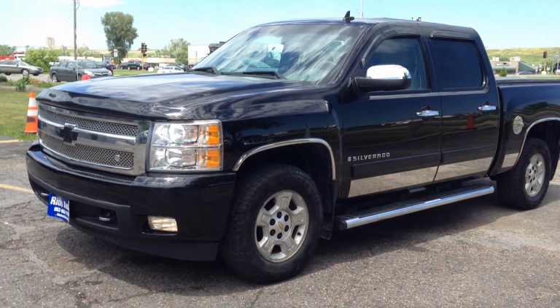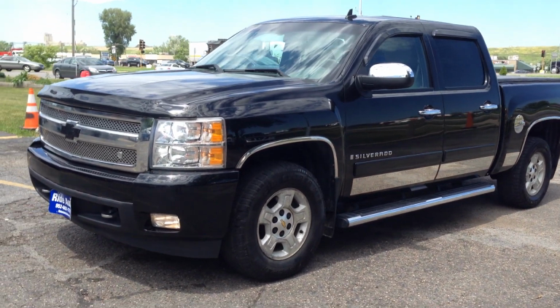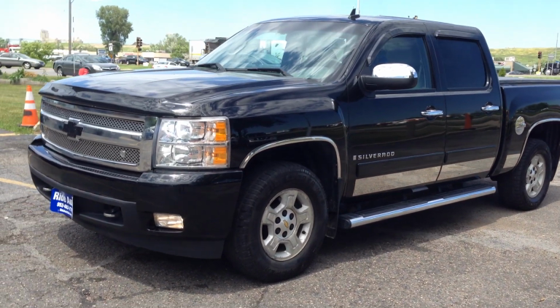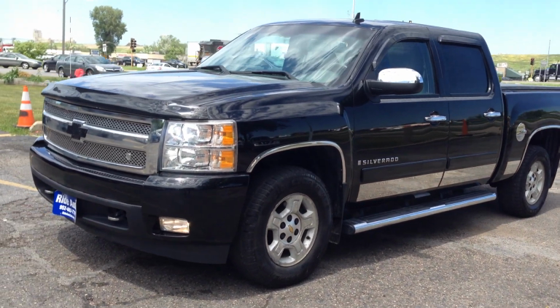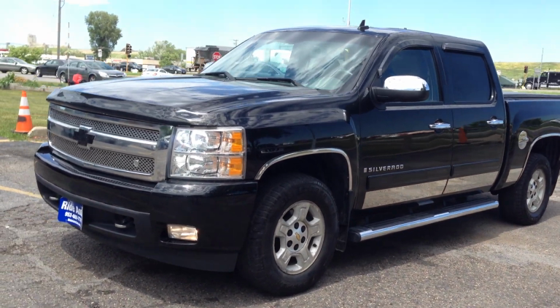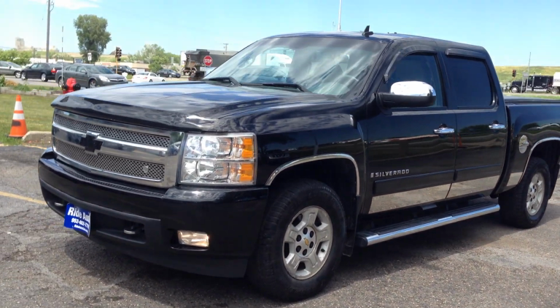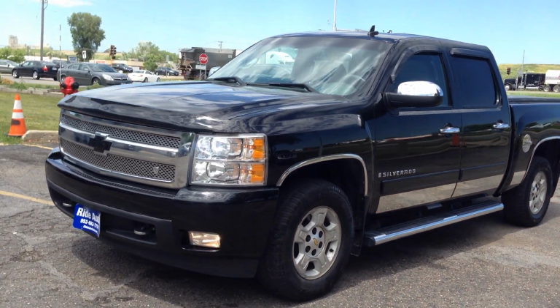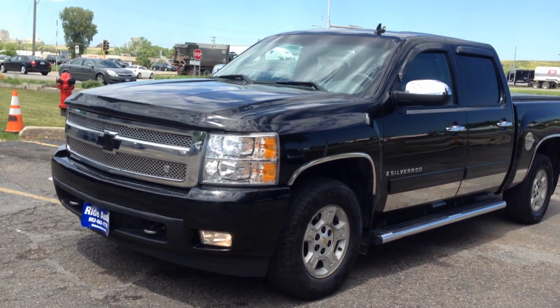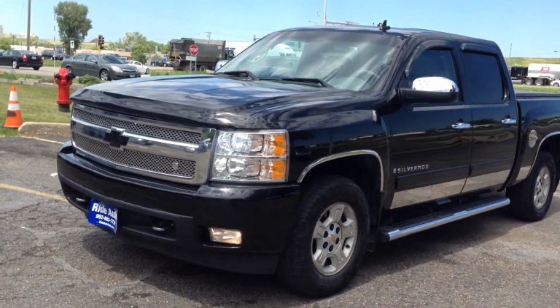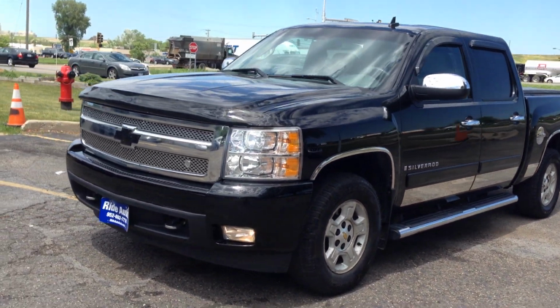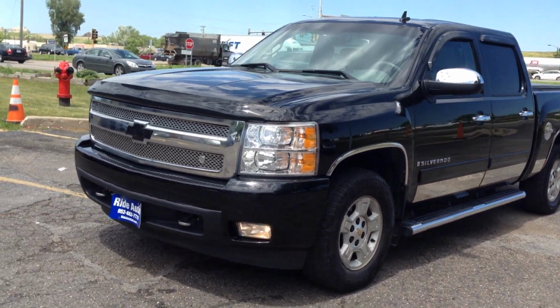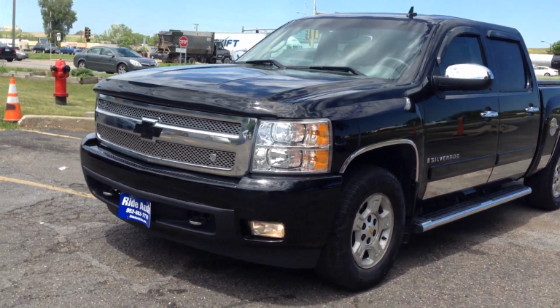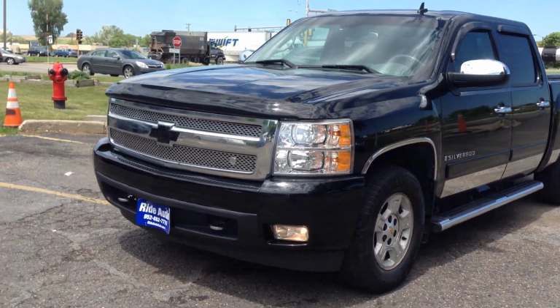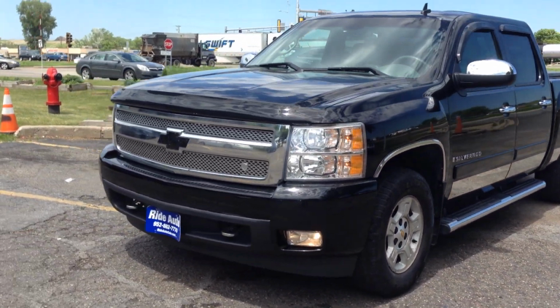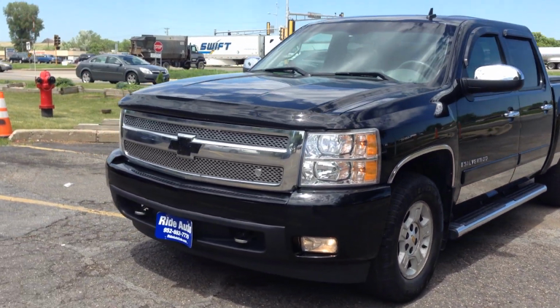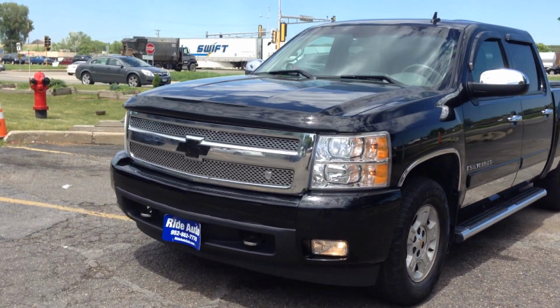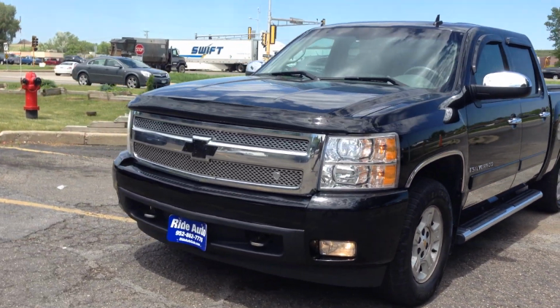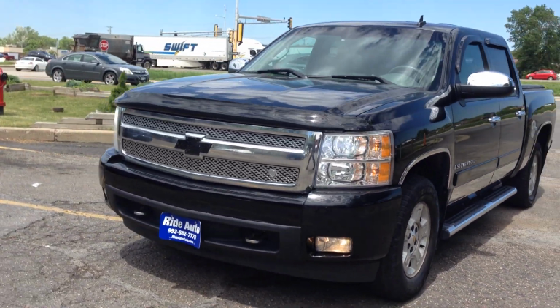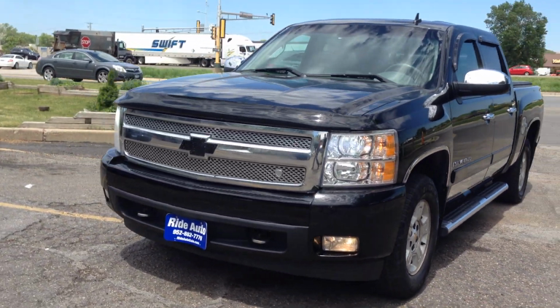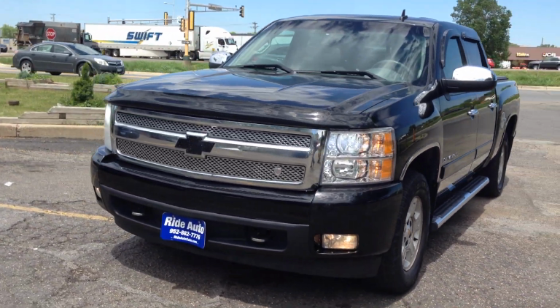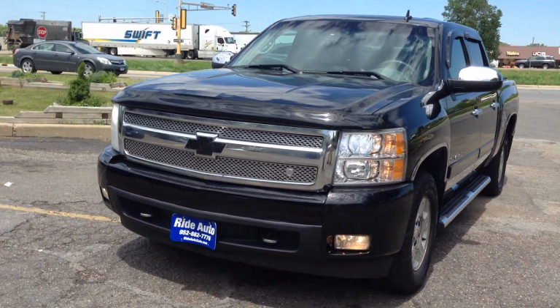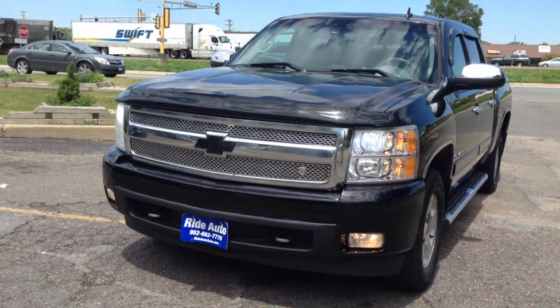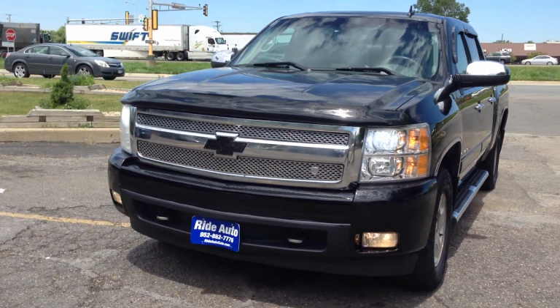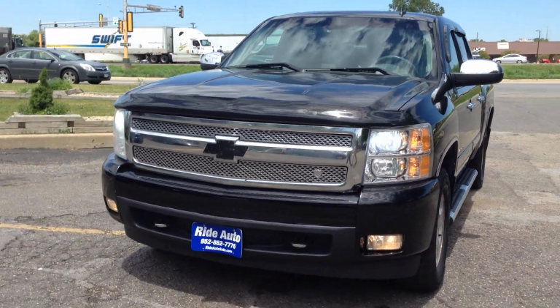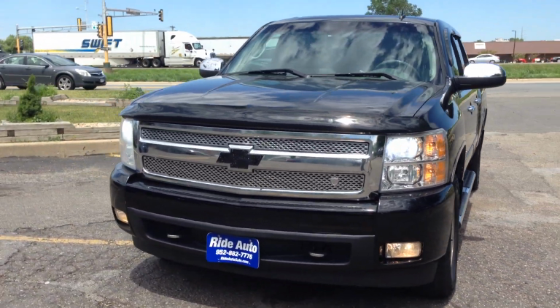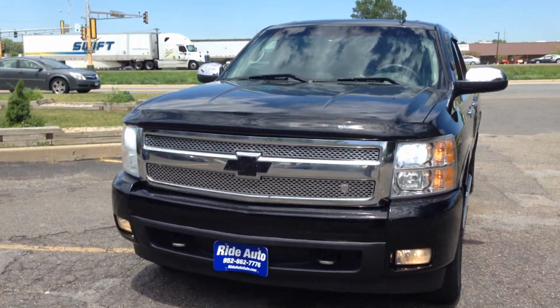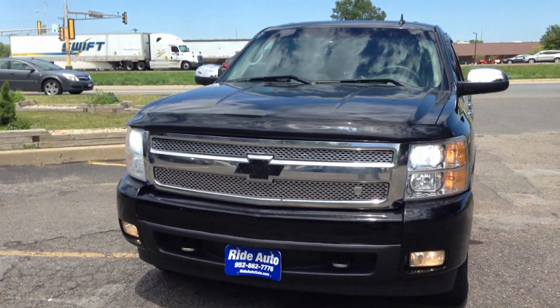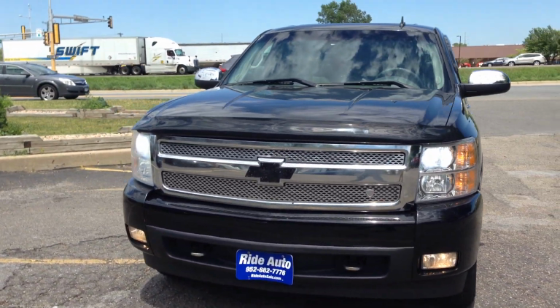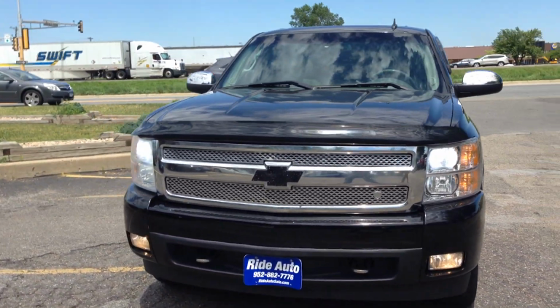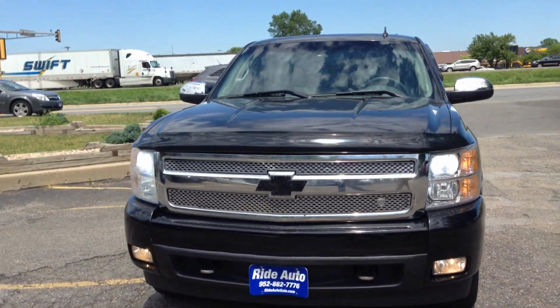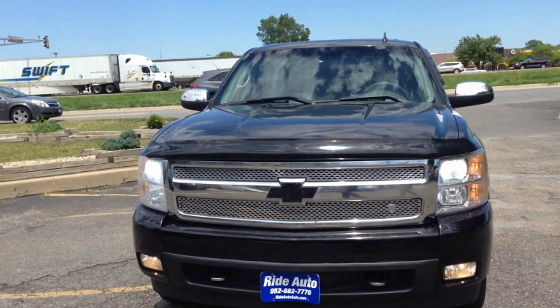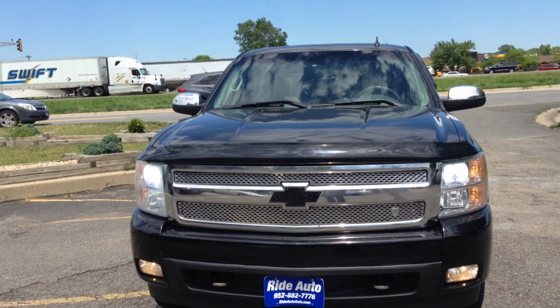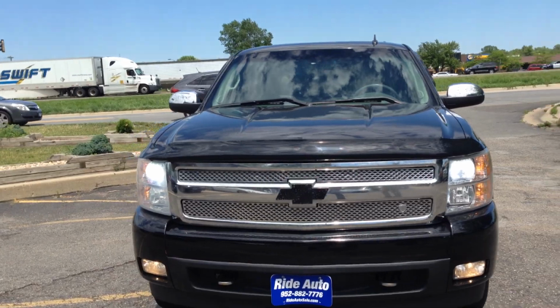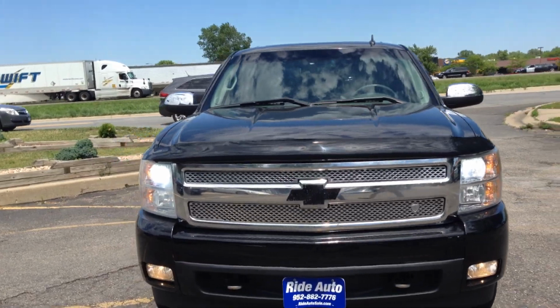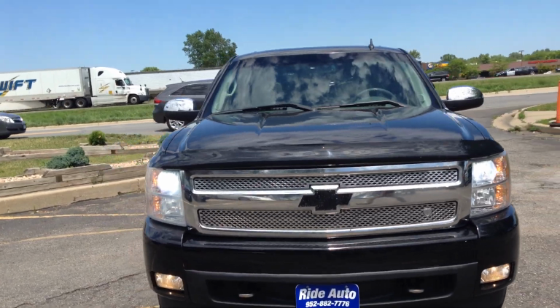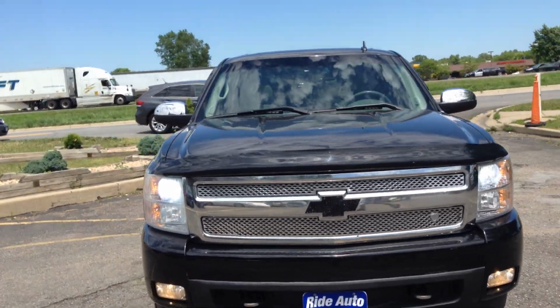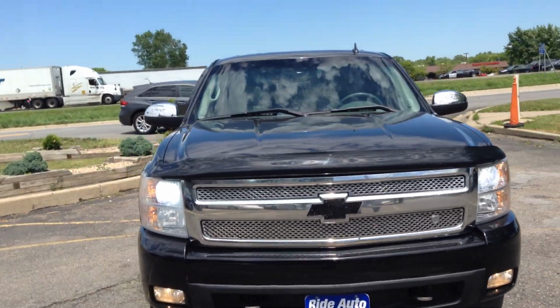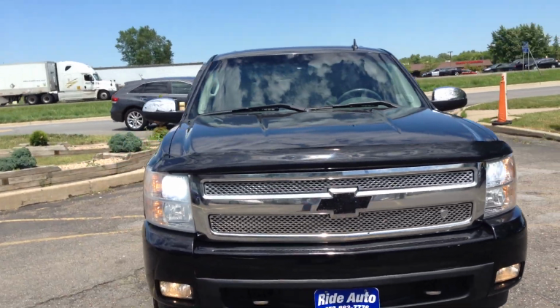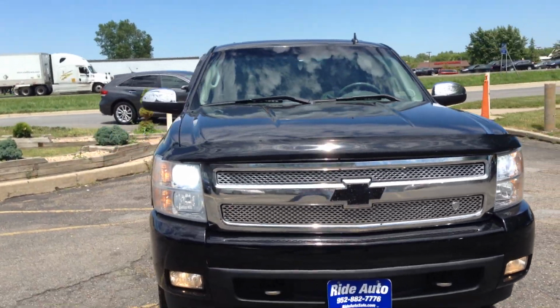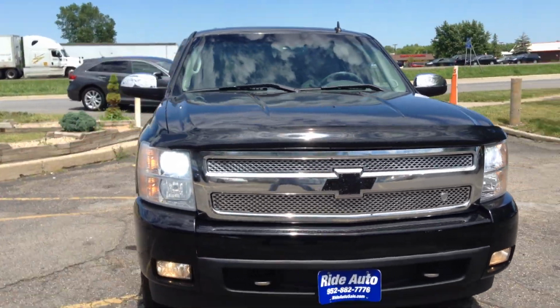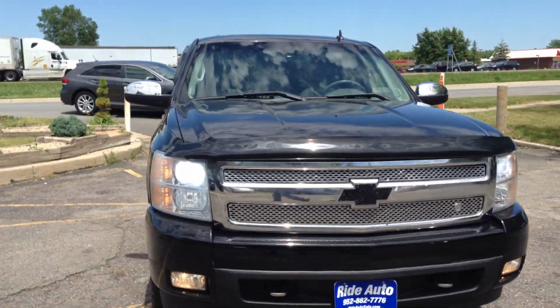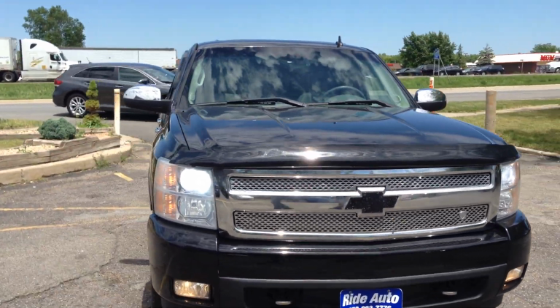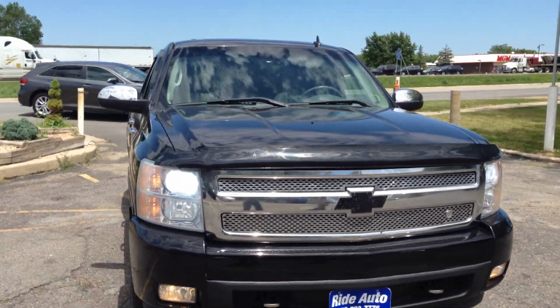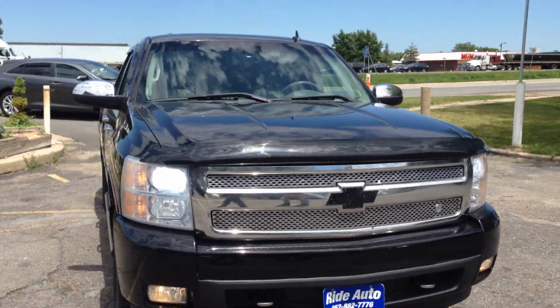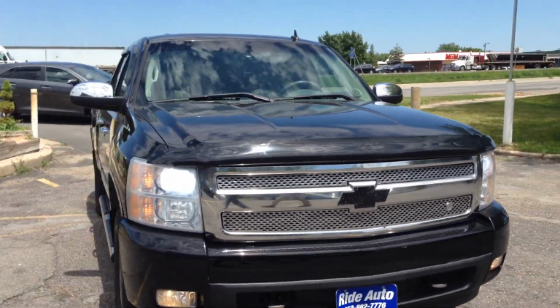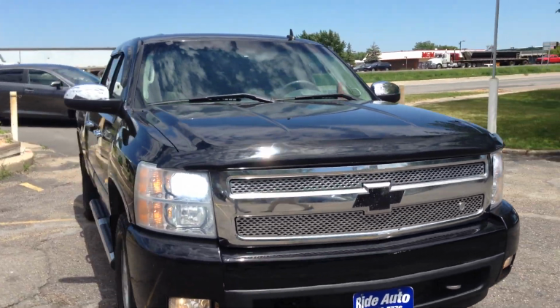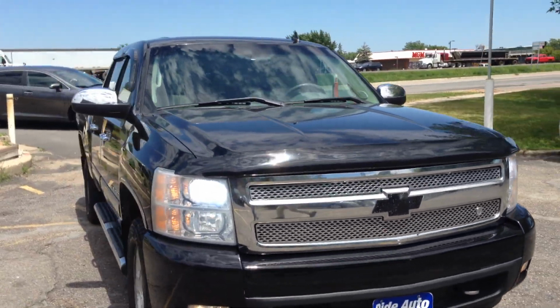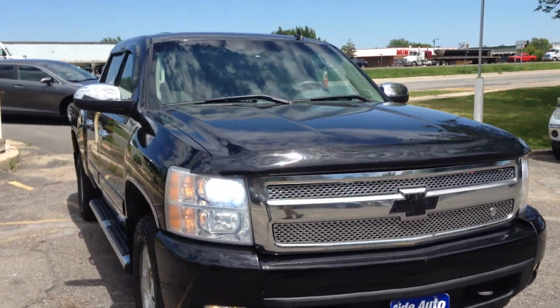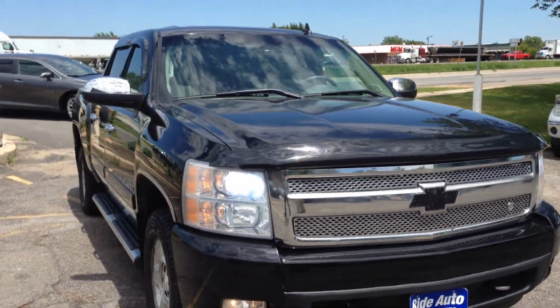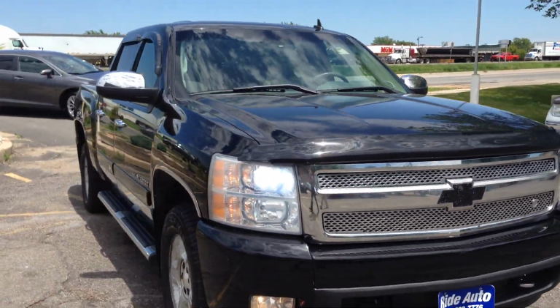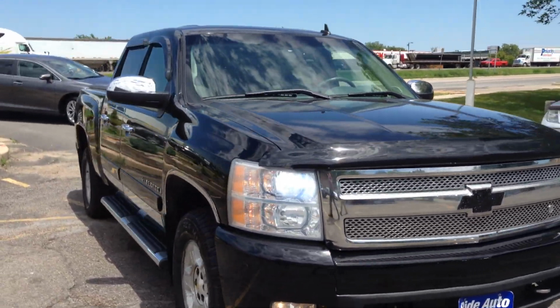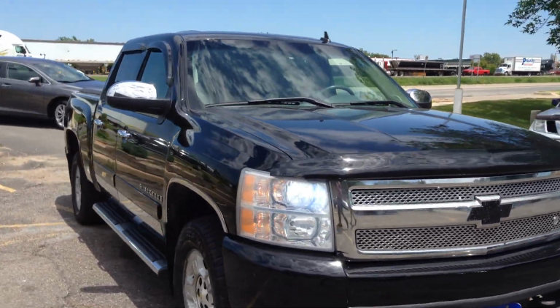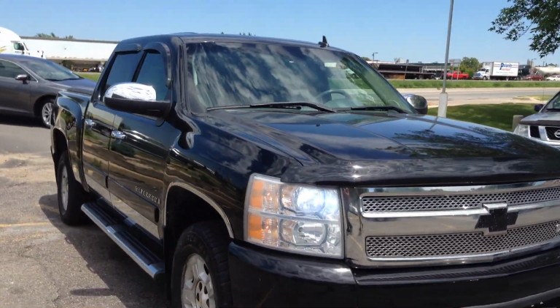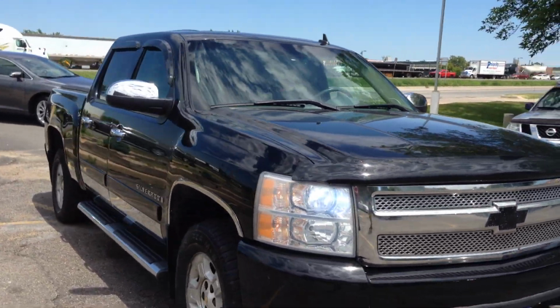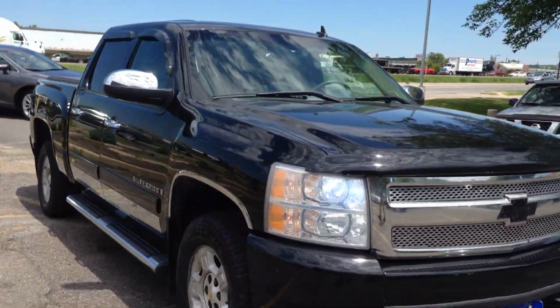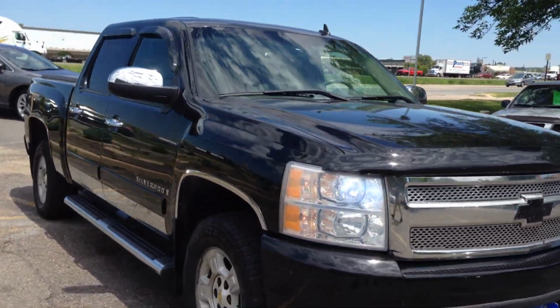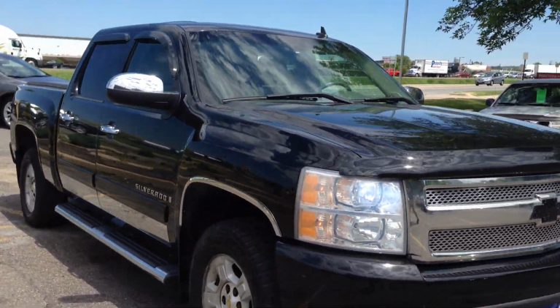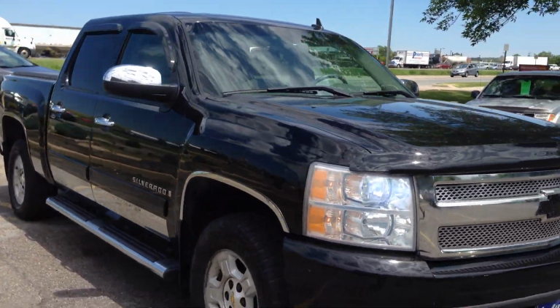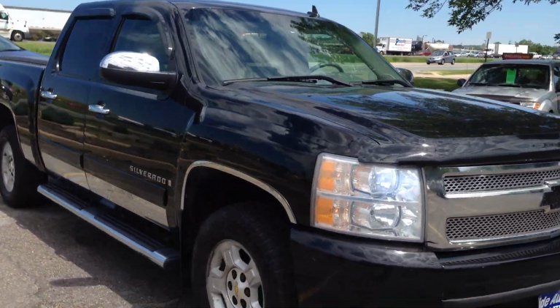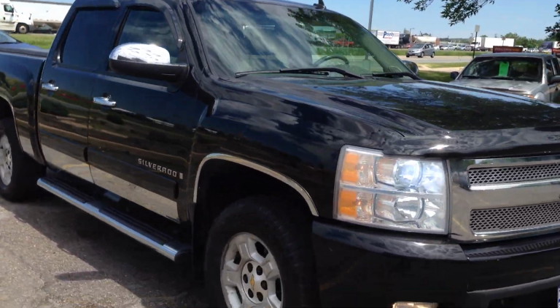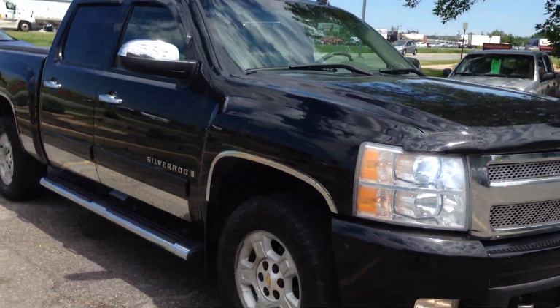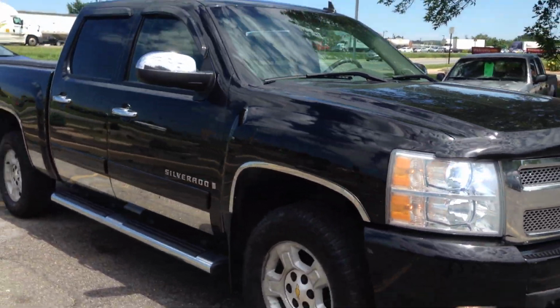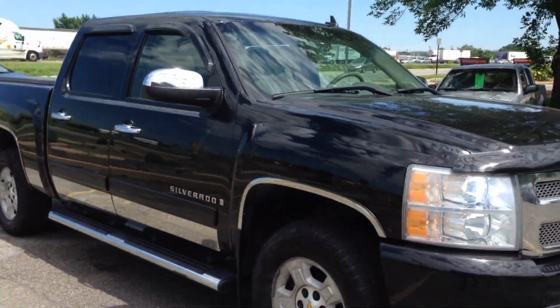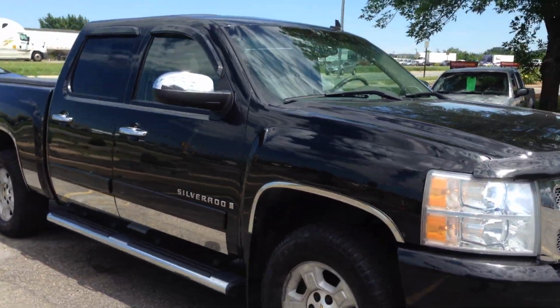Talk about a gorgeous truck. This 2007 new body style Silverado 1500 LTZ. This thing is beautiful.